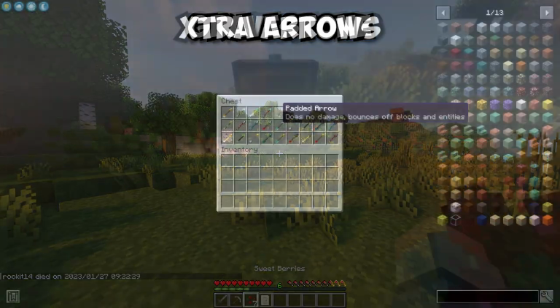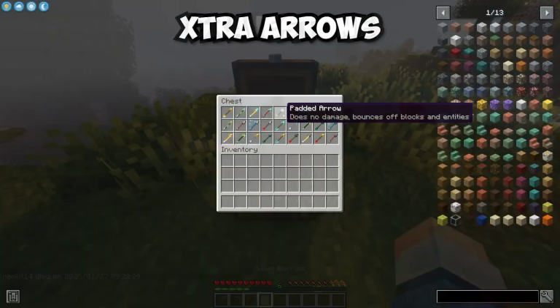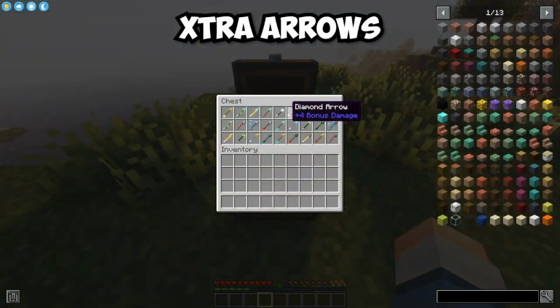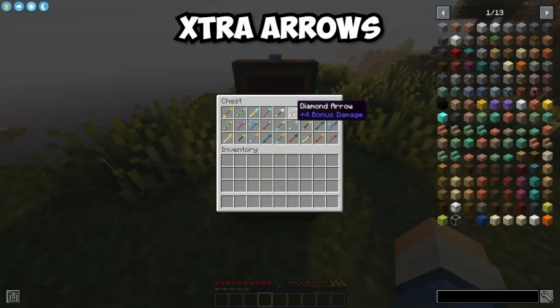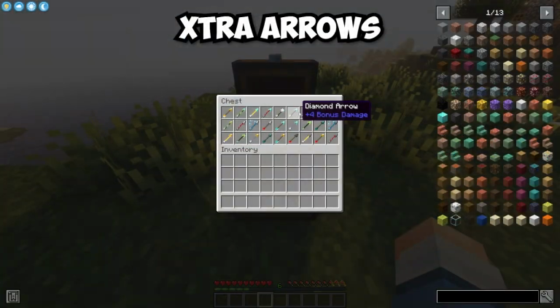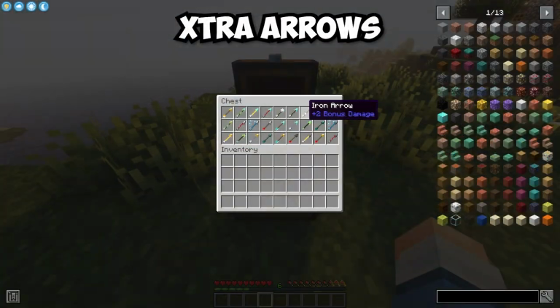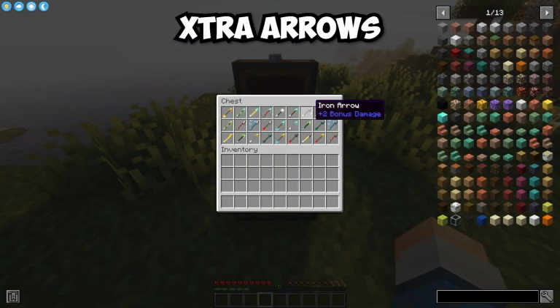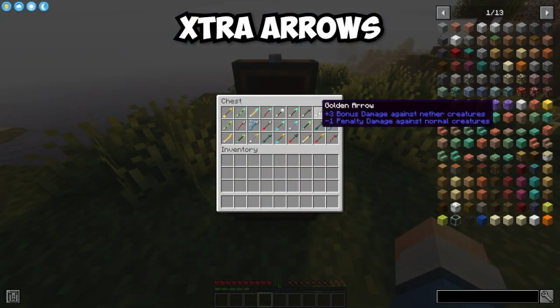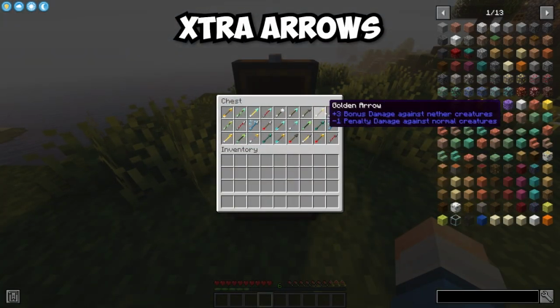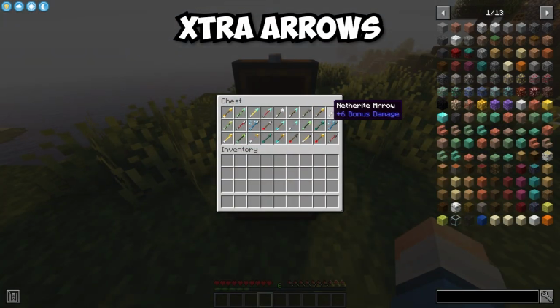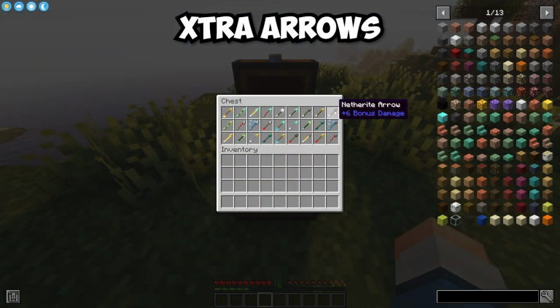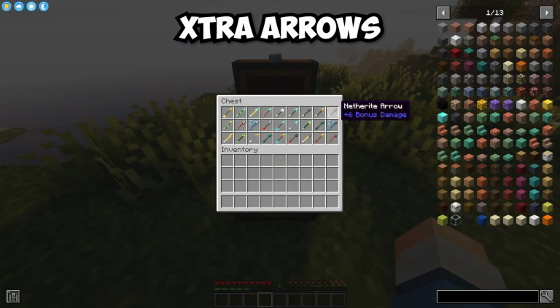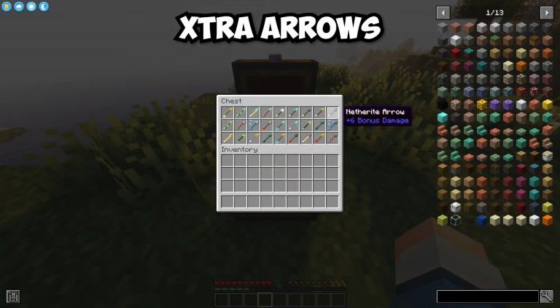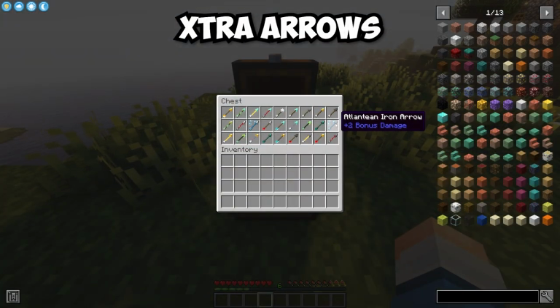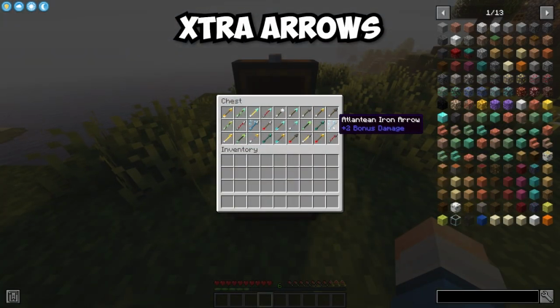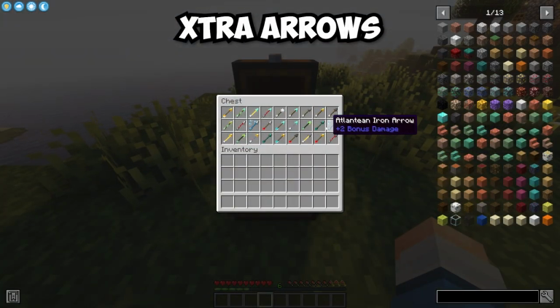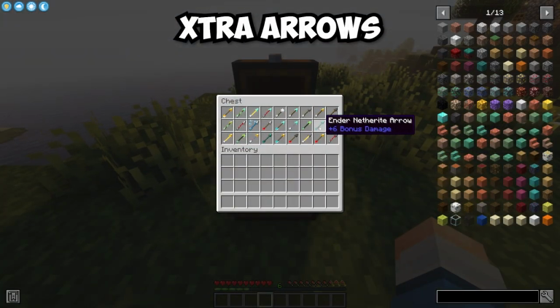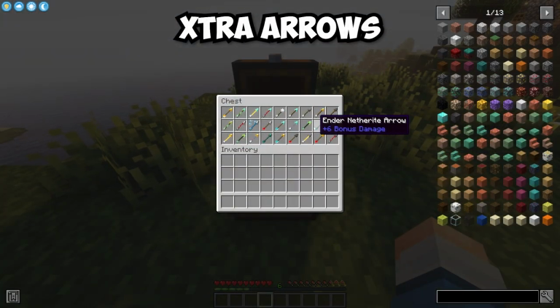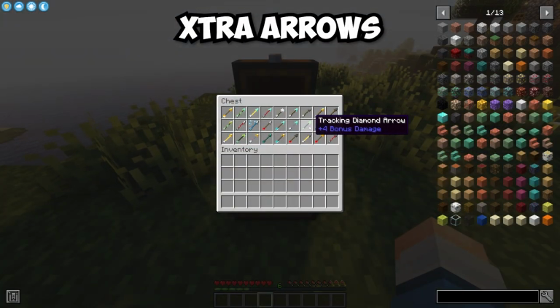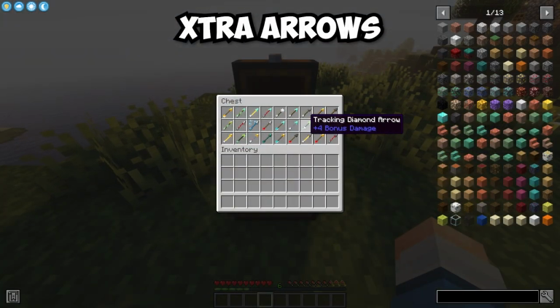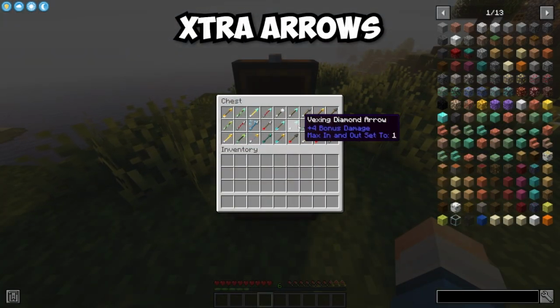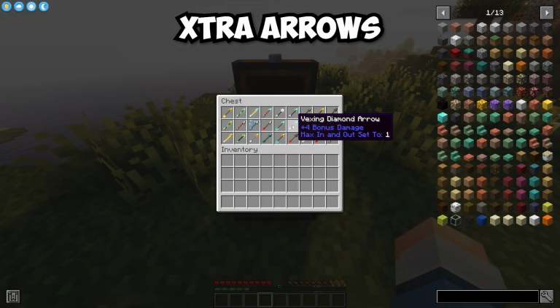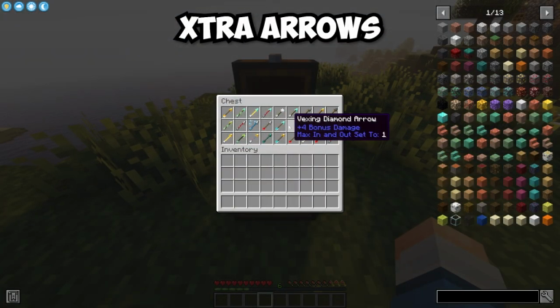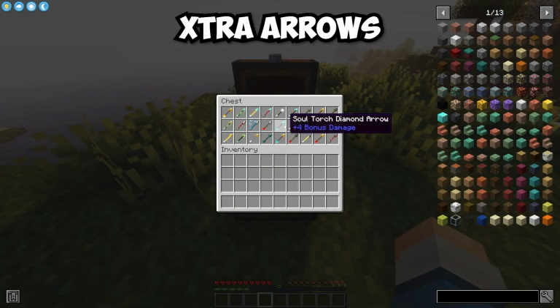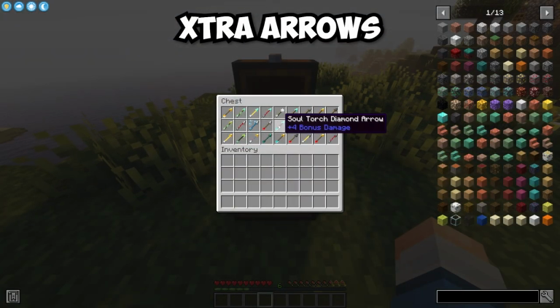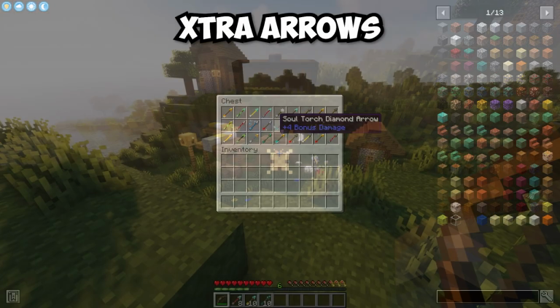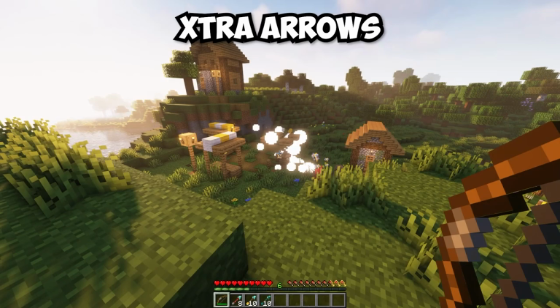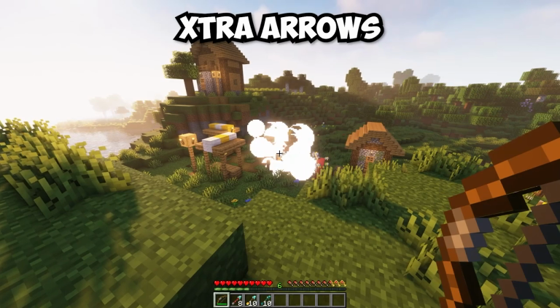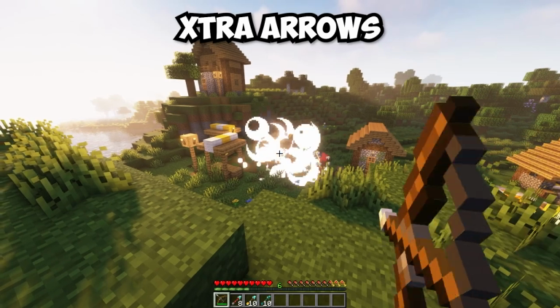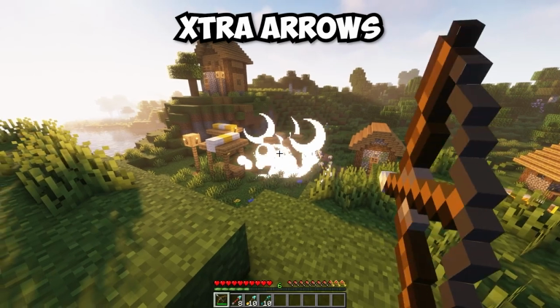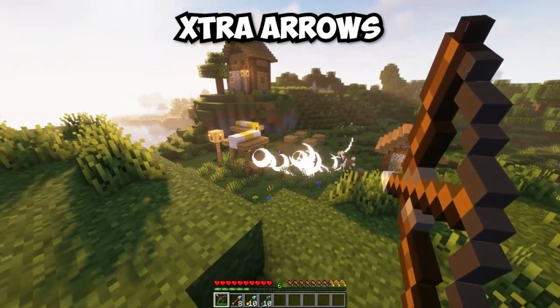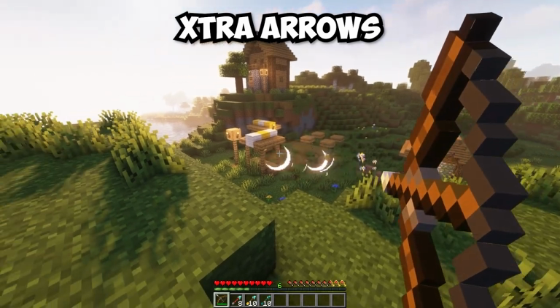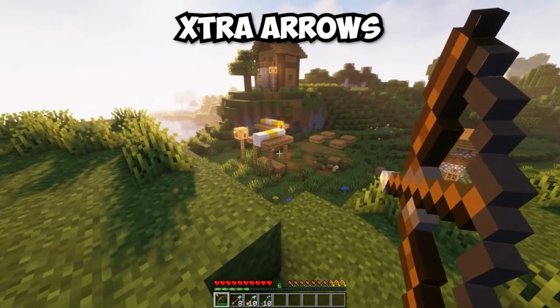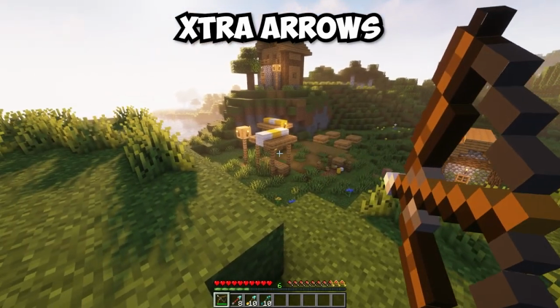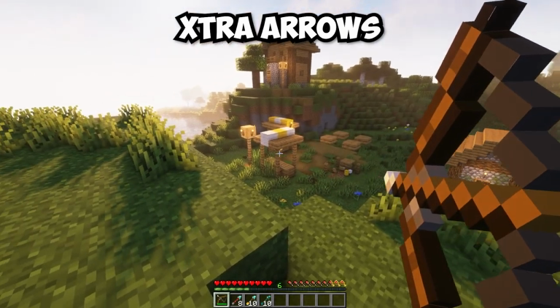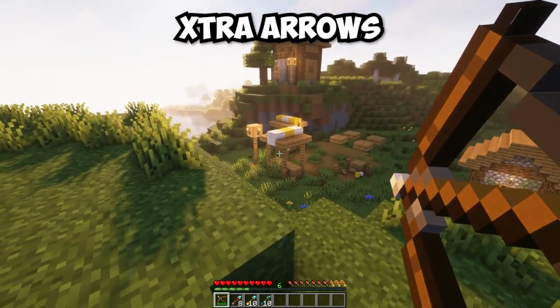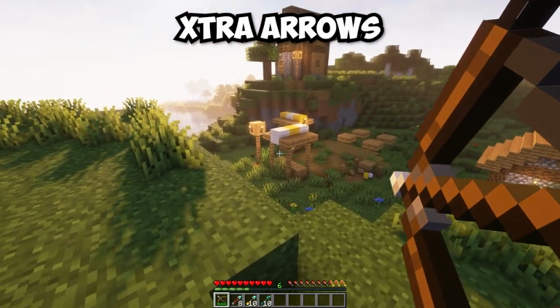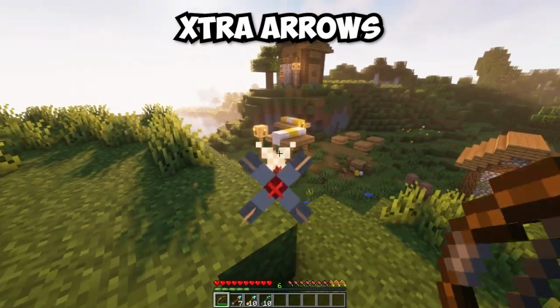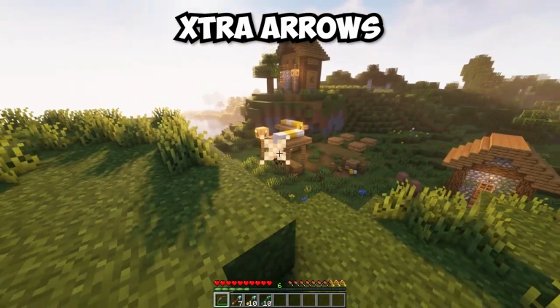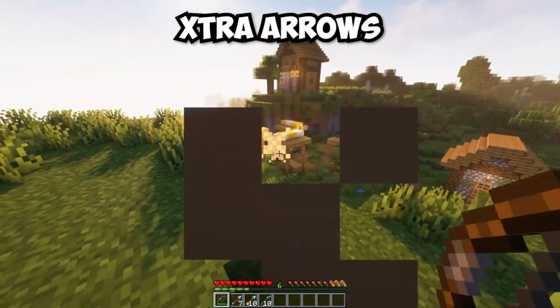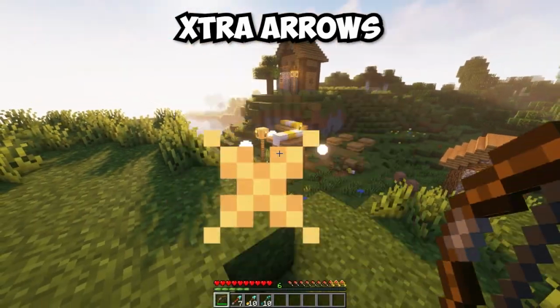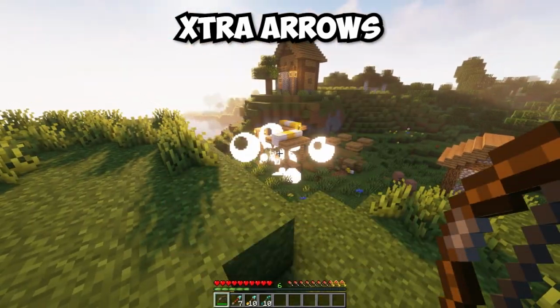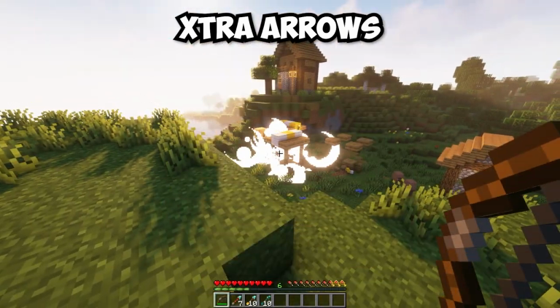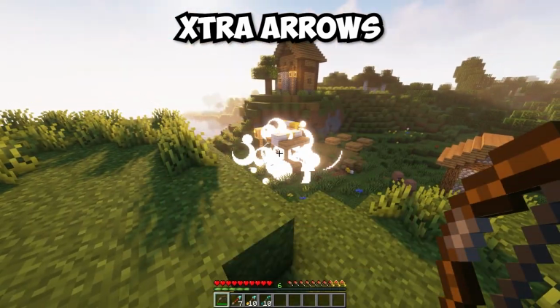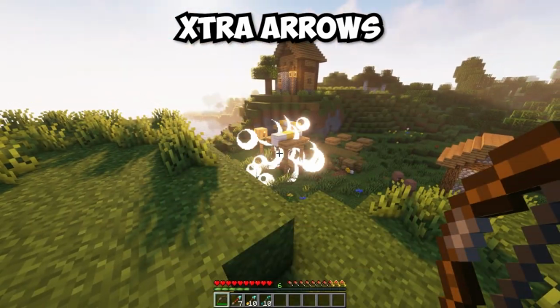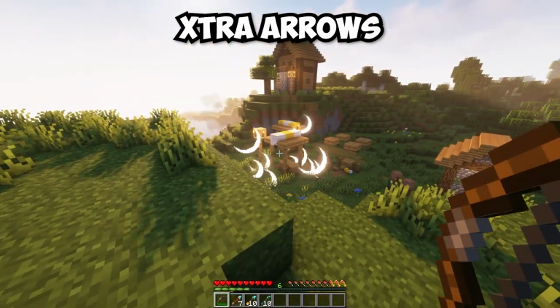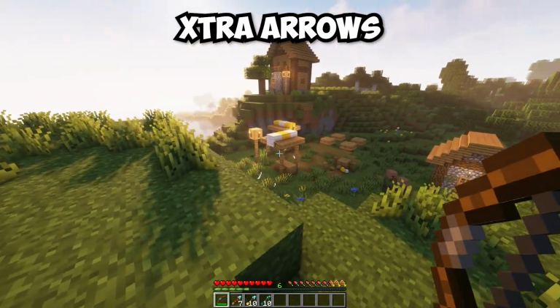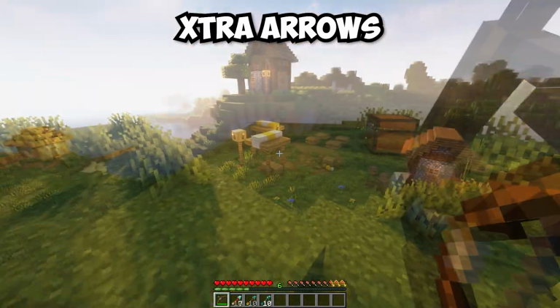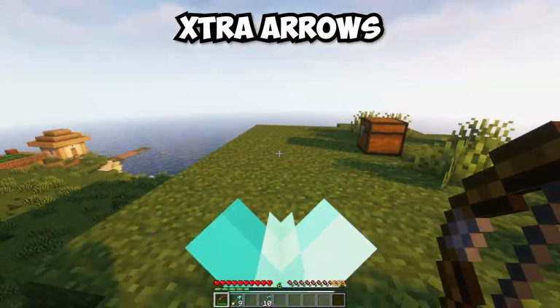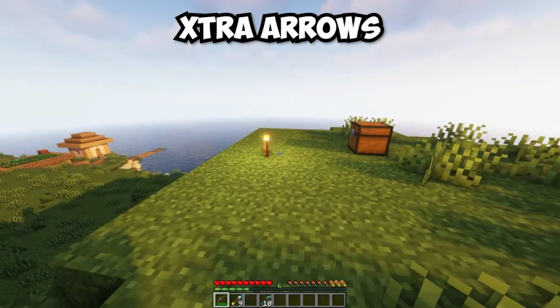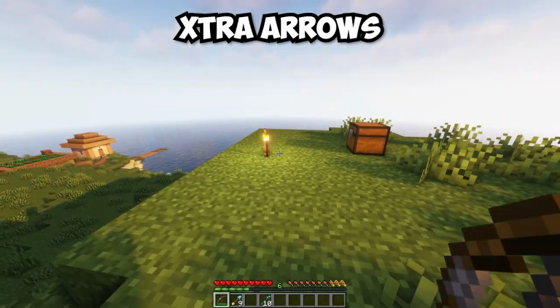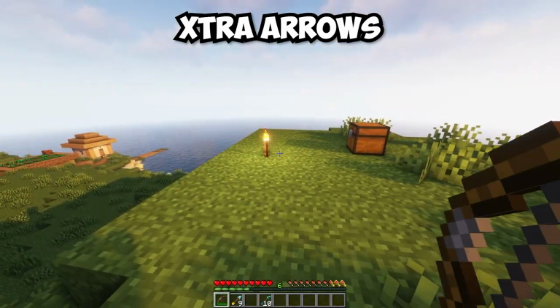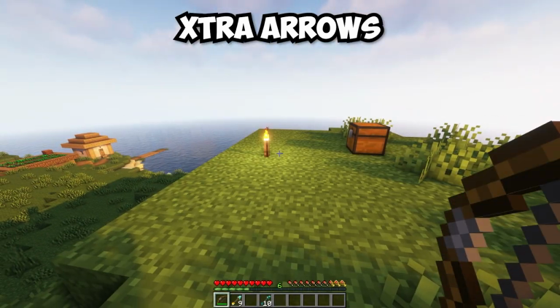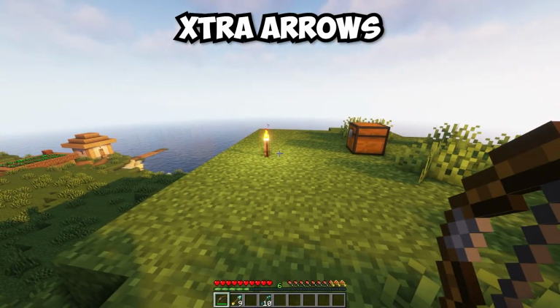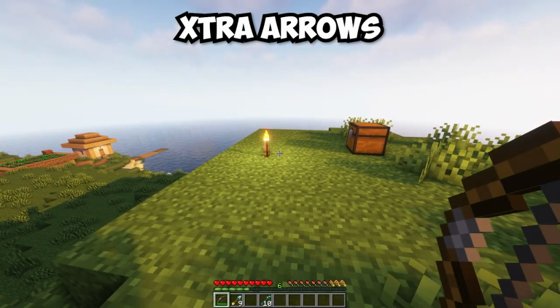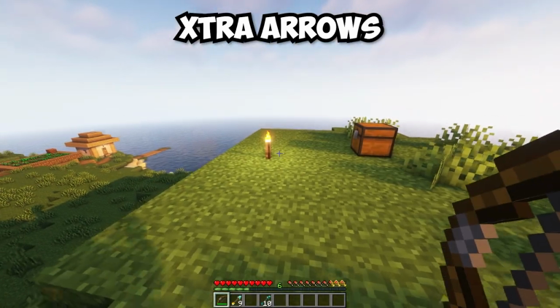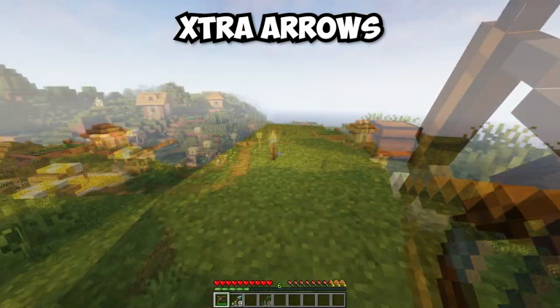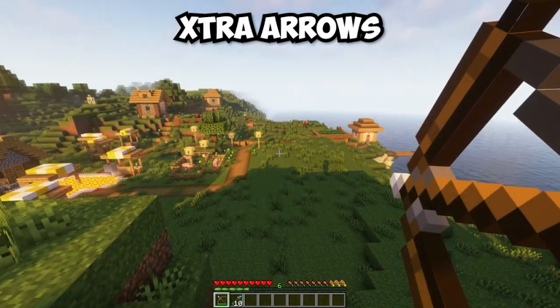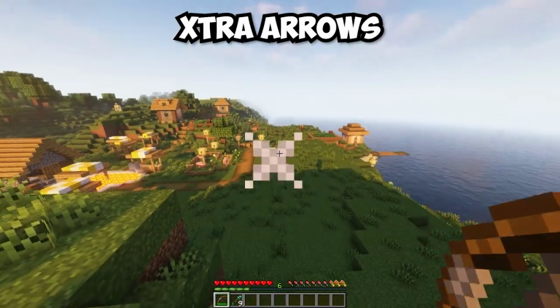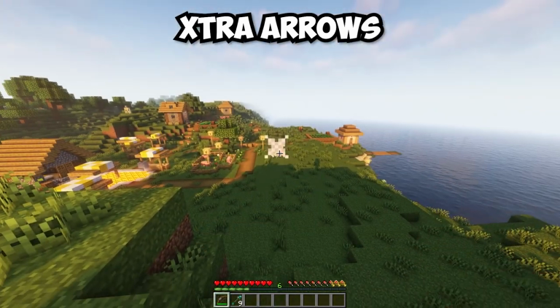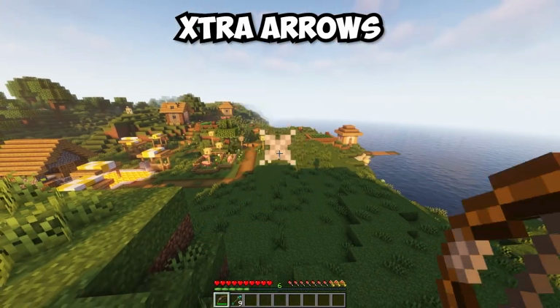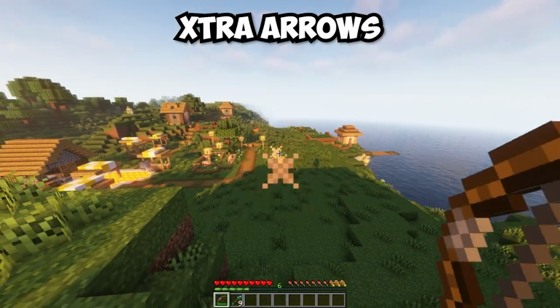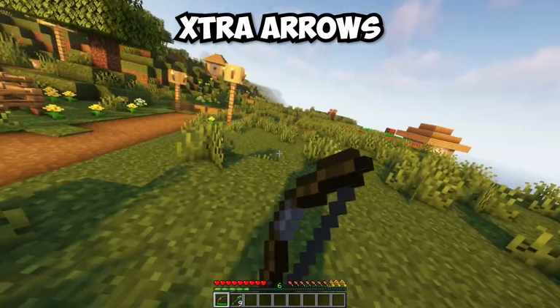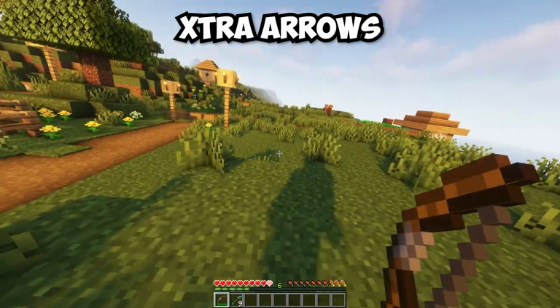The Extra Arrows mod adds 18 new types of arrows. Some of these arrow types include explosive arrows, torch arrows, and ender arrows.